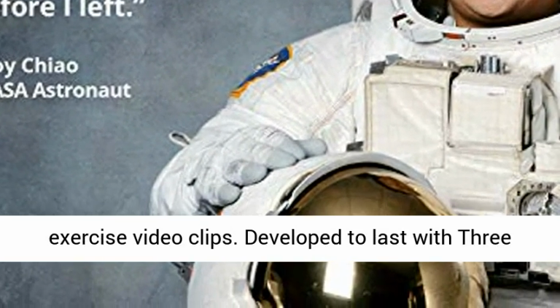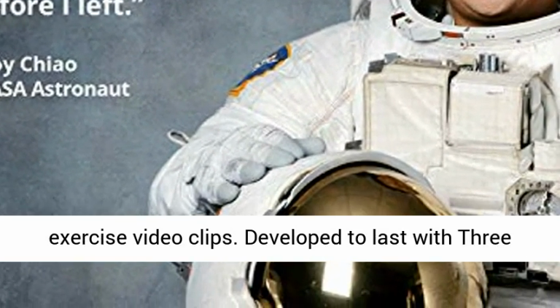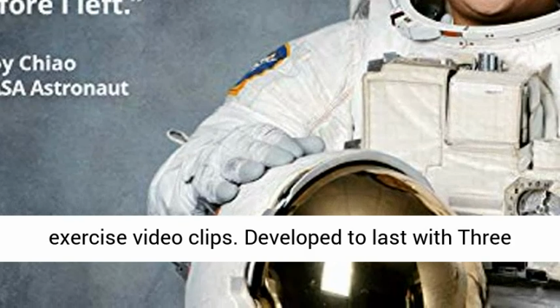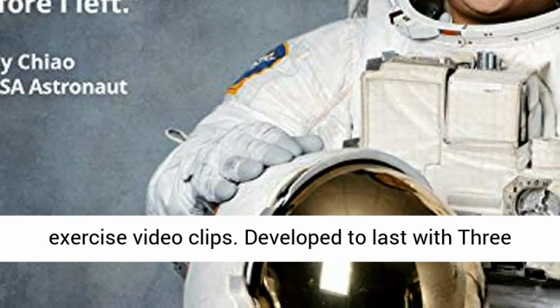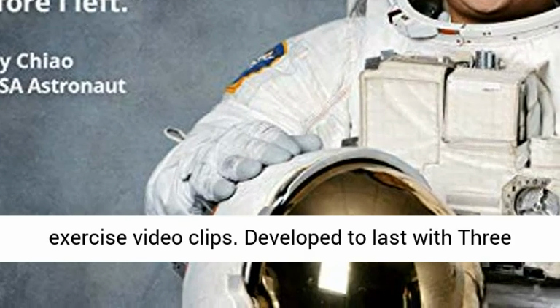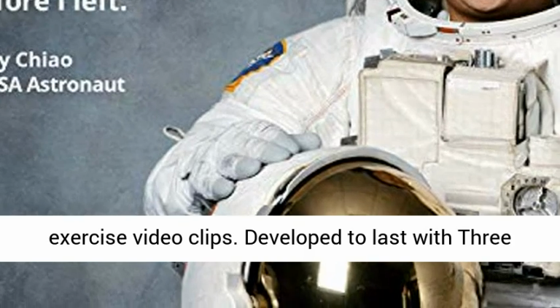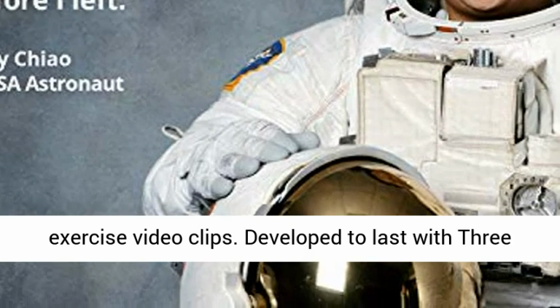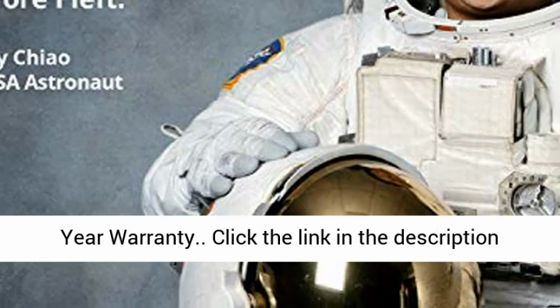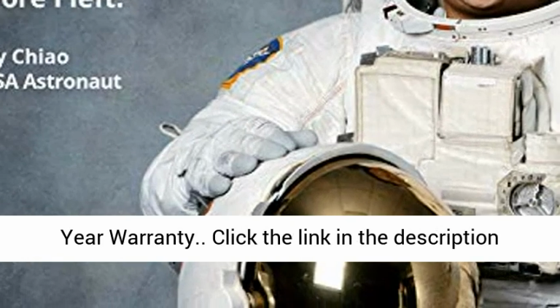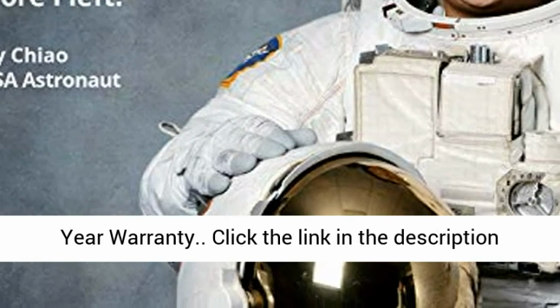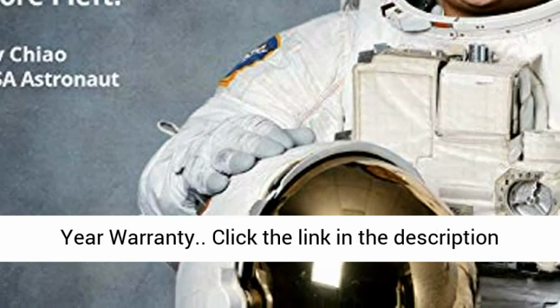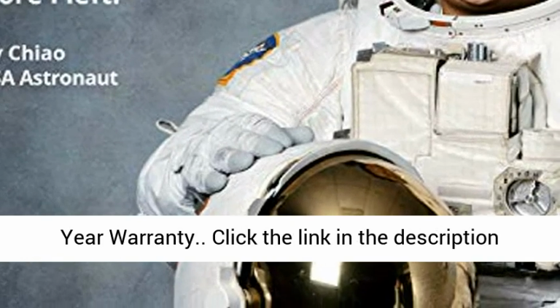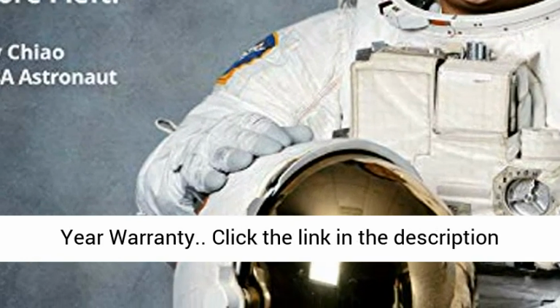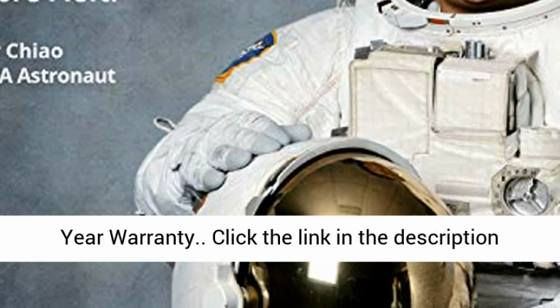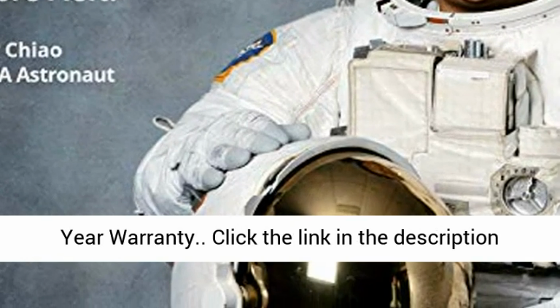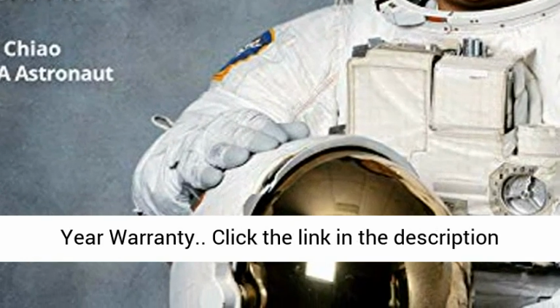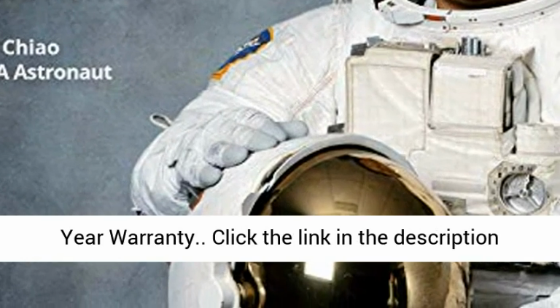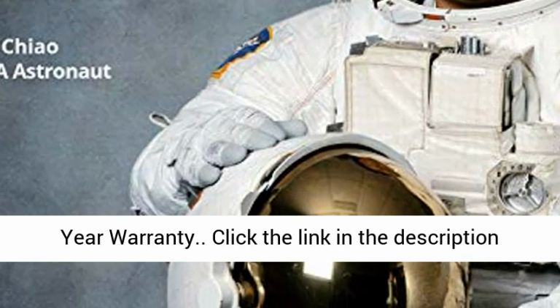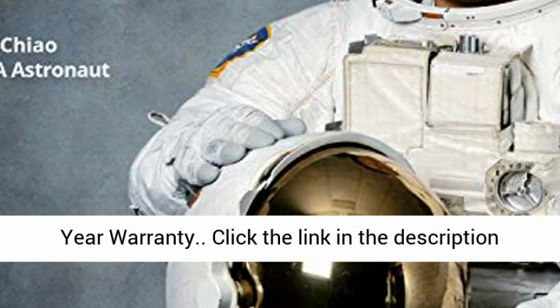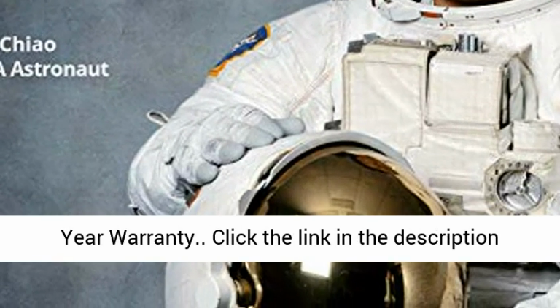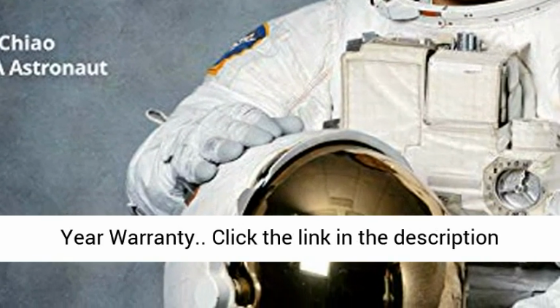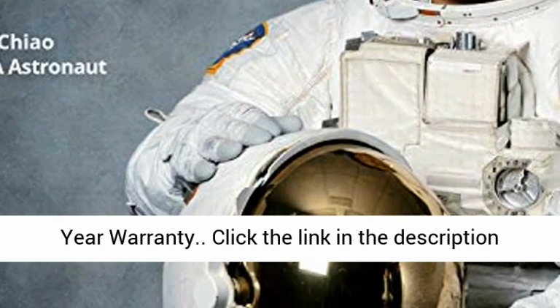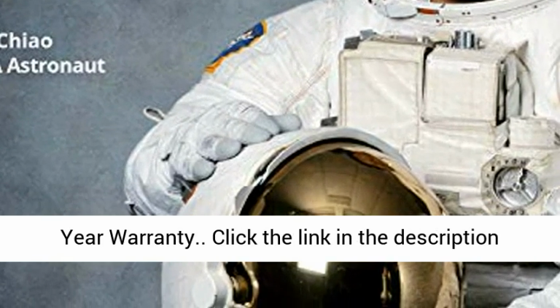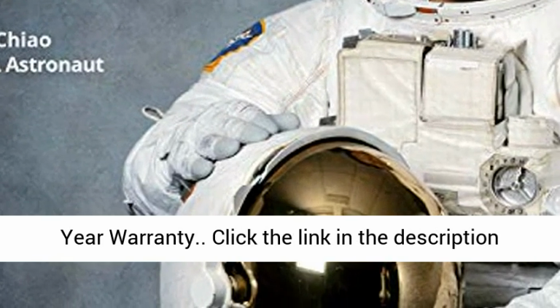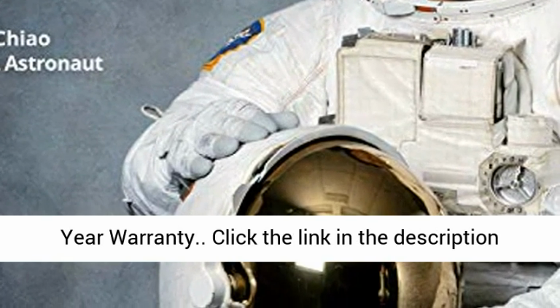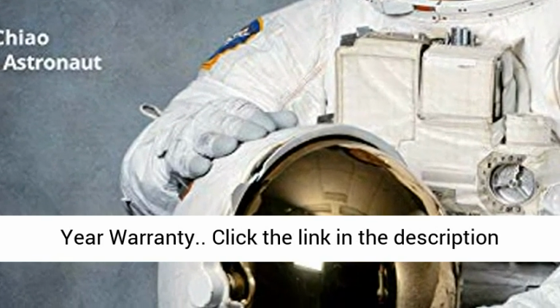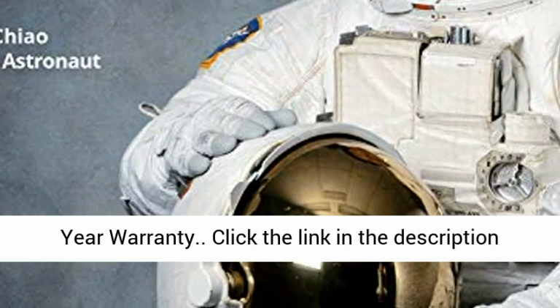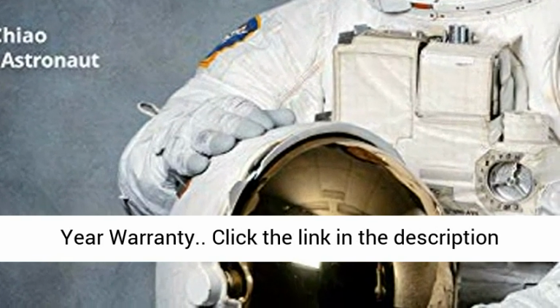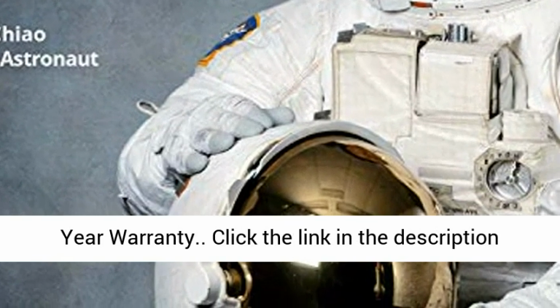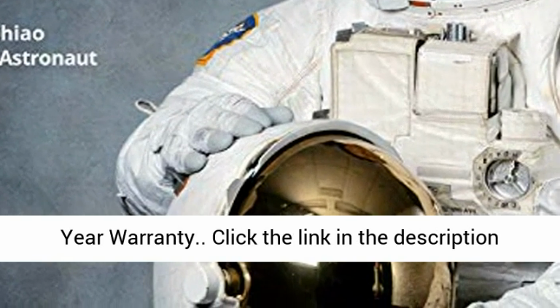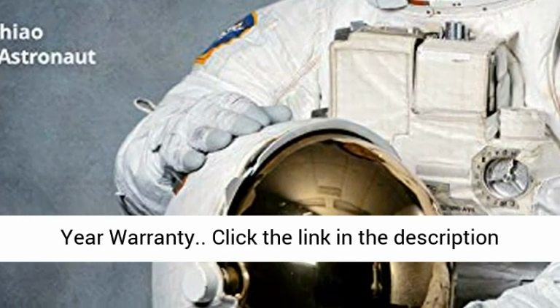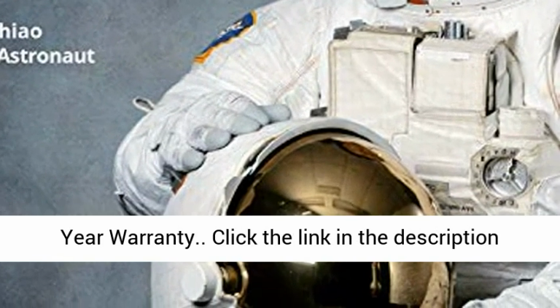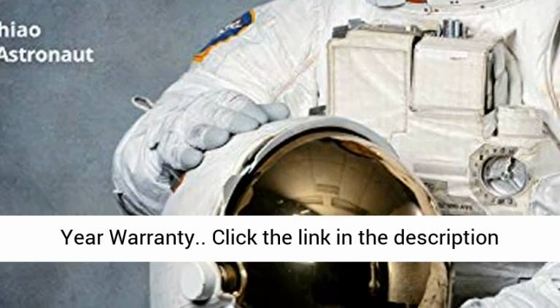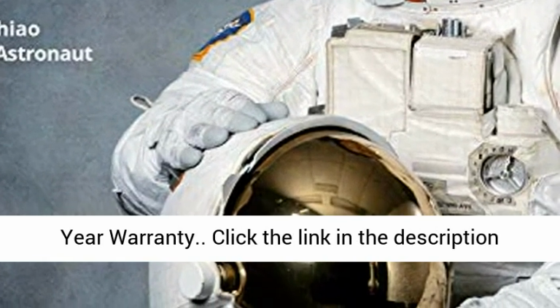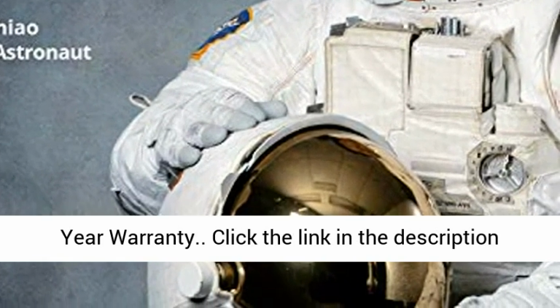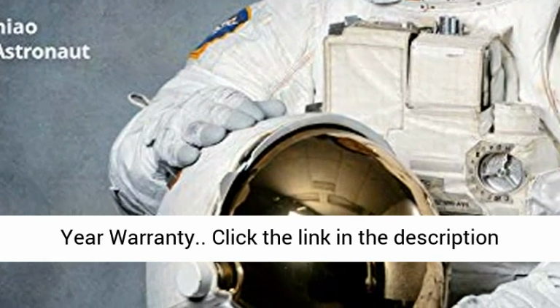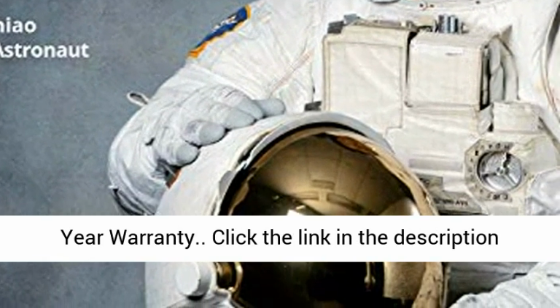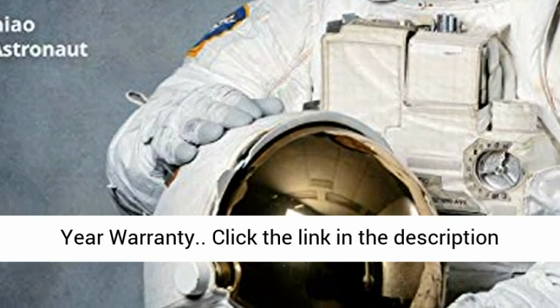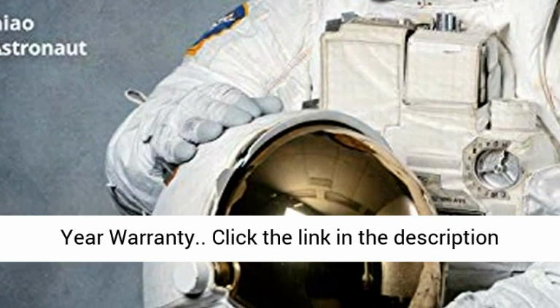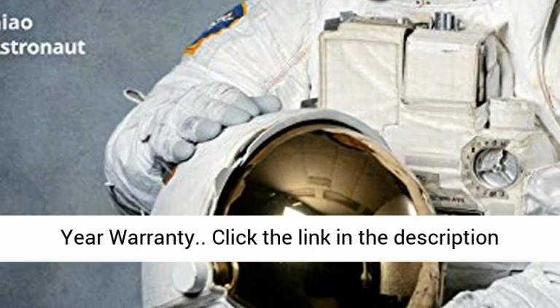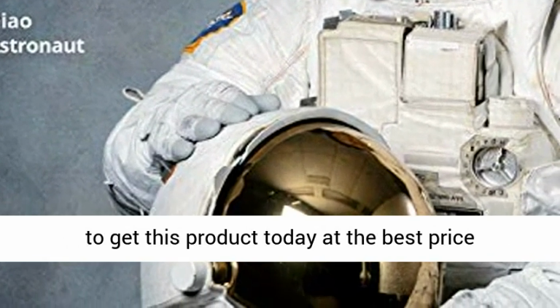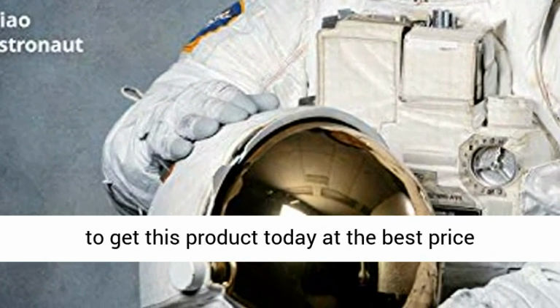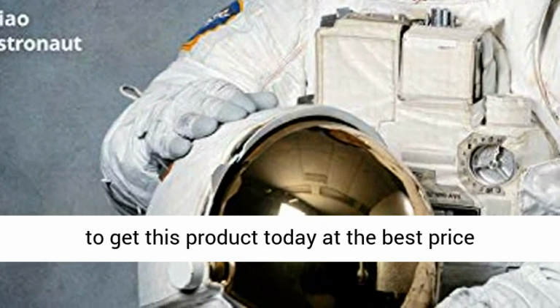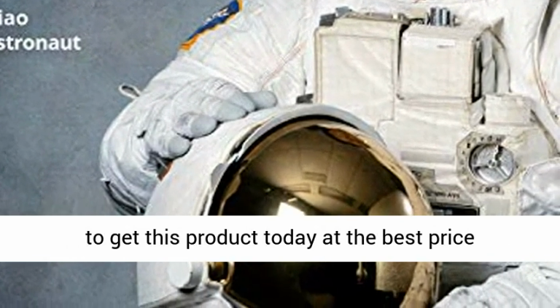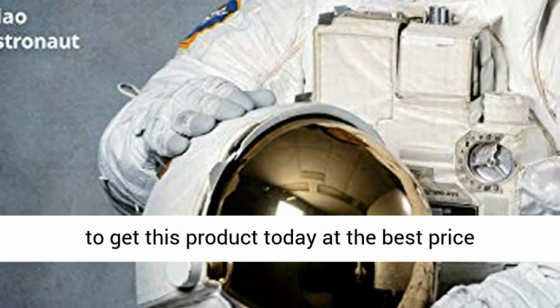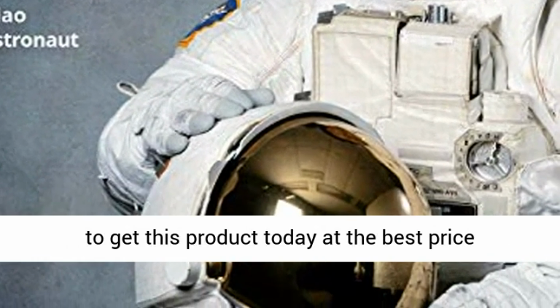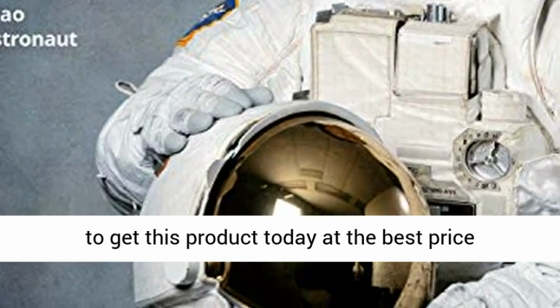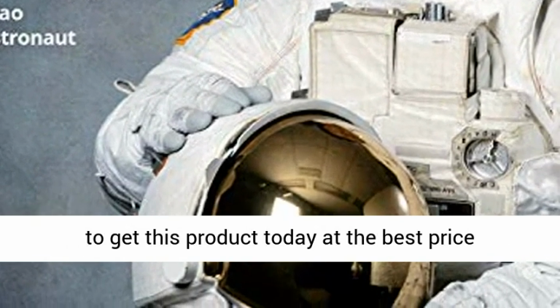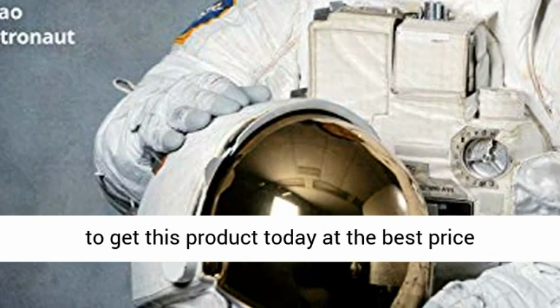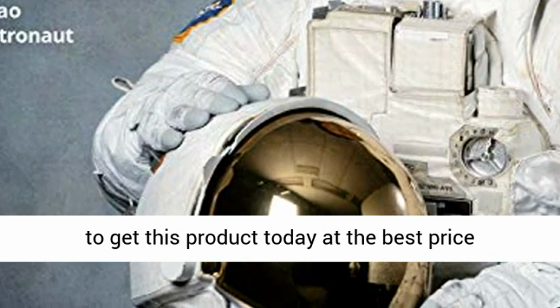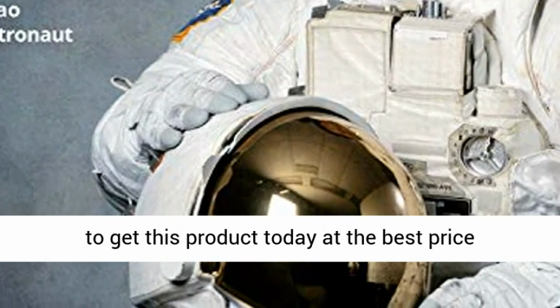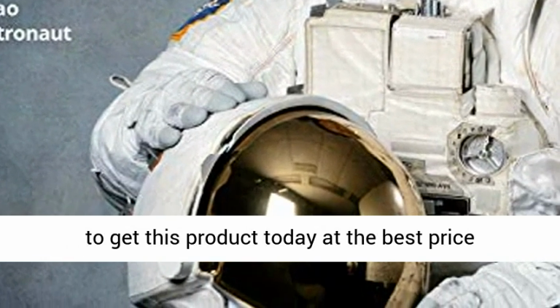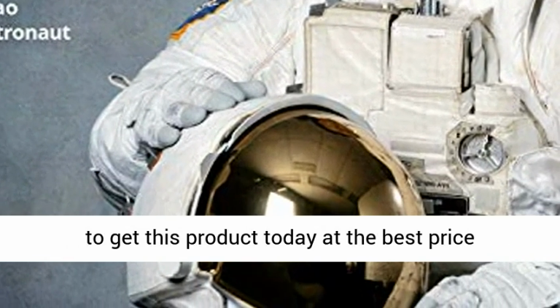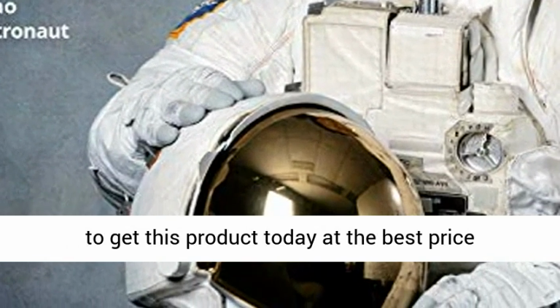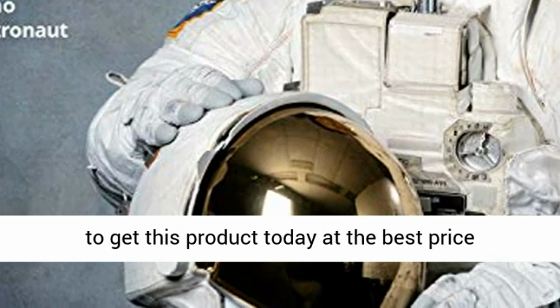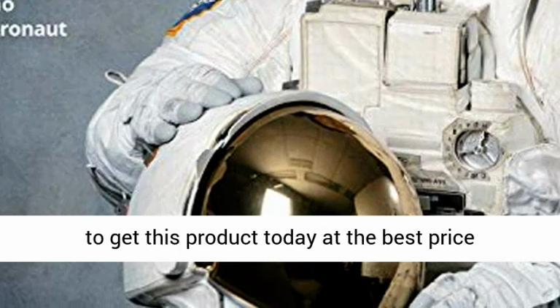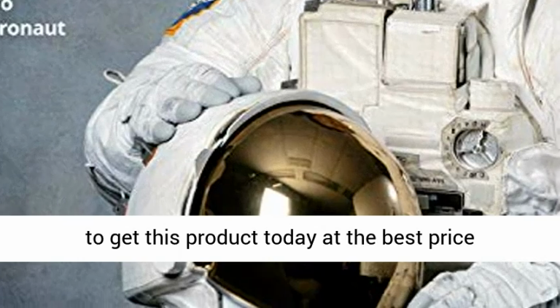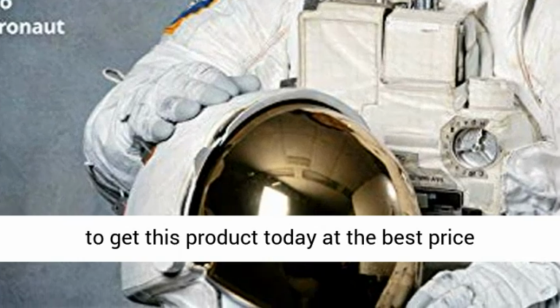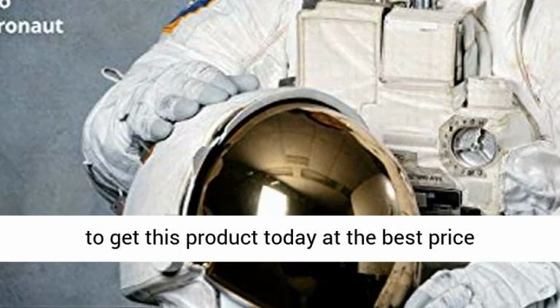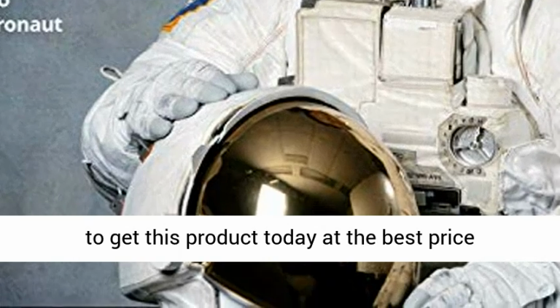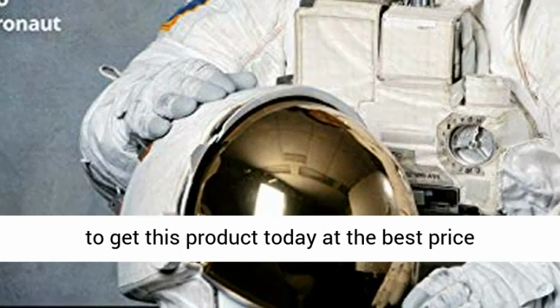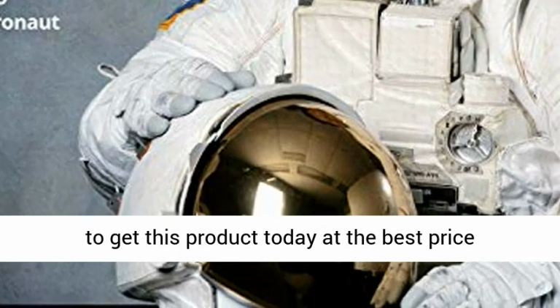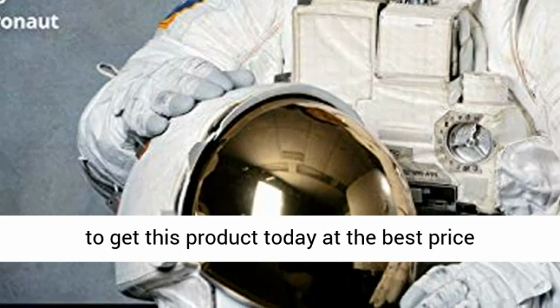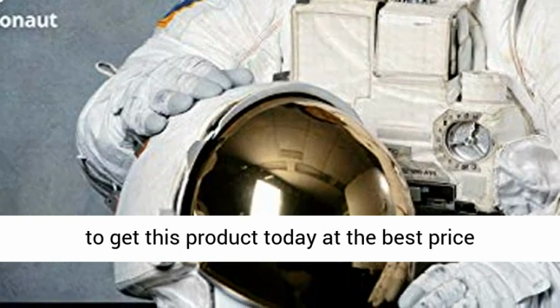Developed to last with a 3-year warranty. Click the link in the description to get this product today at the best price.